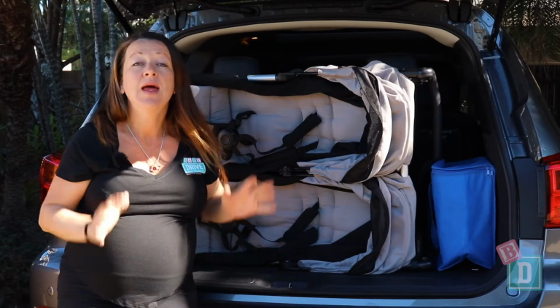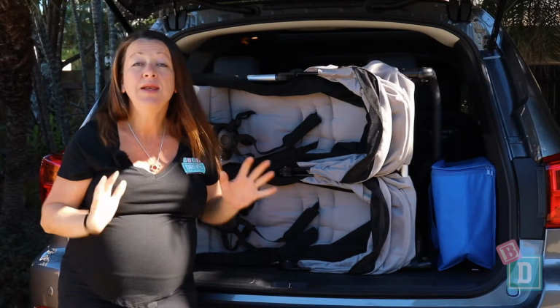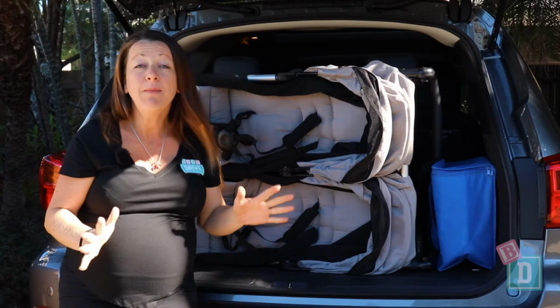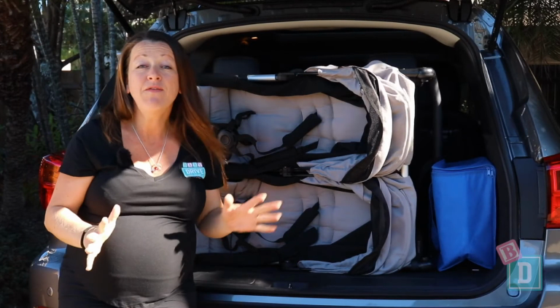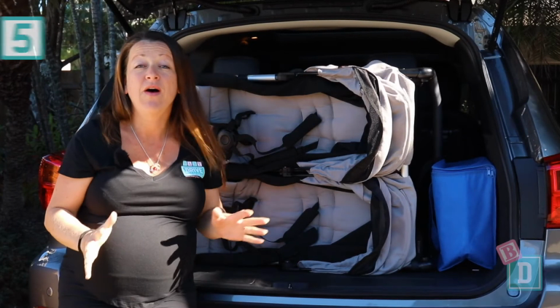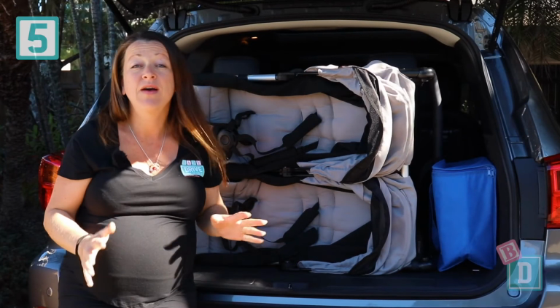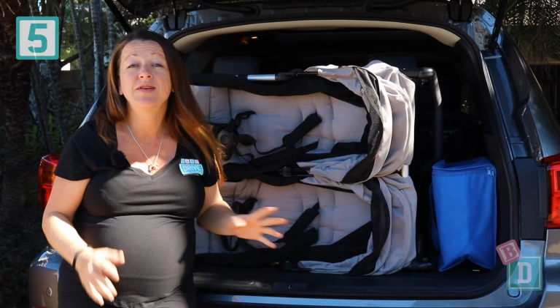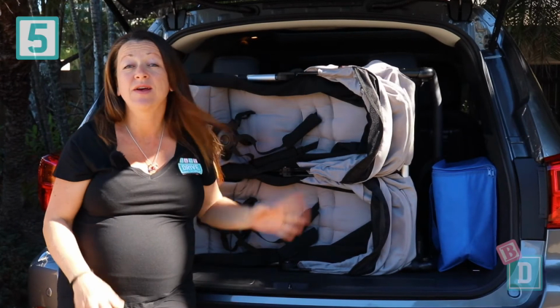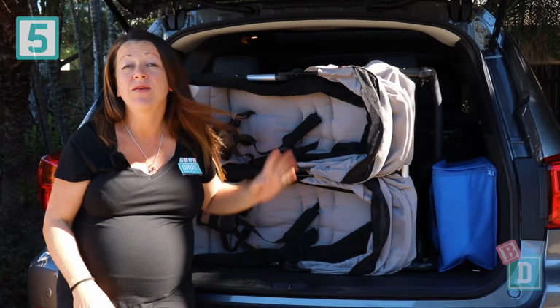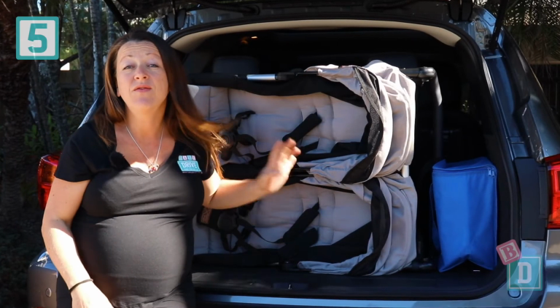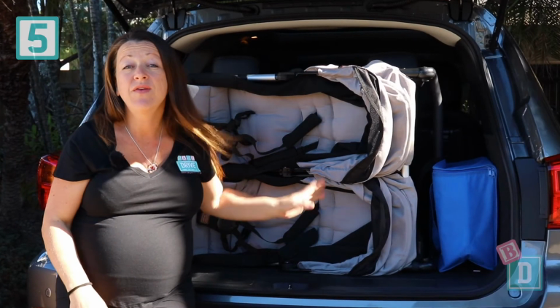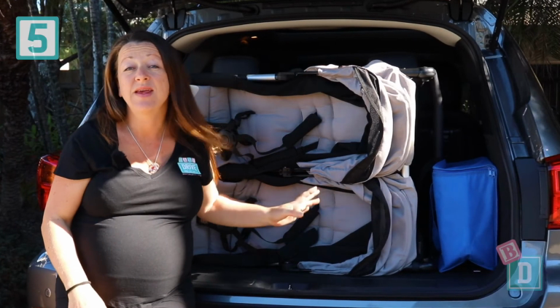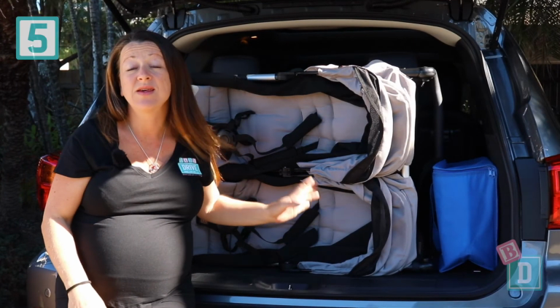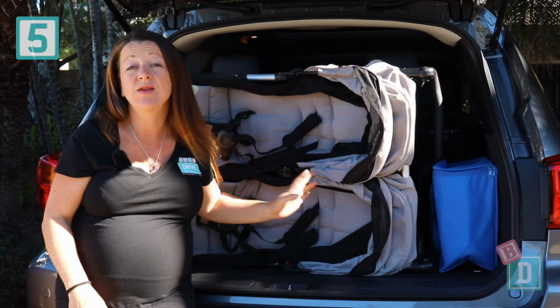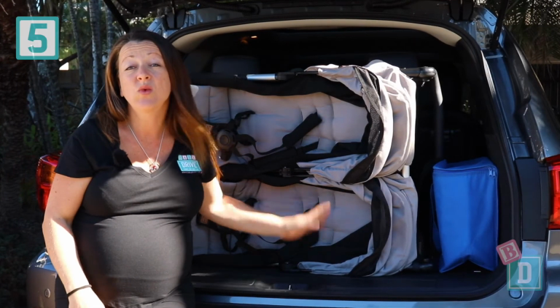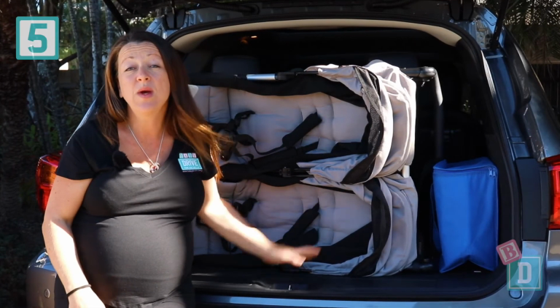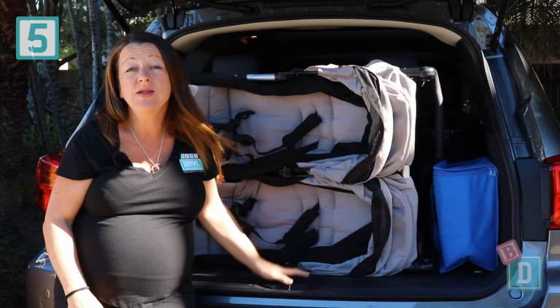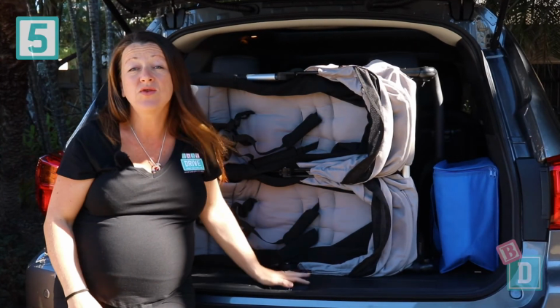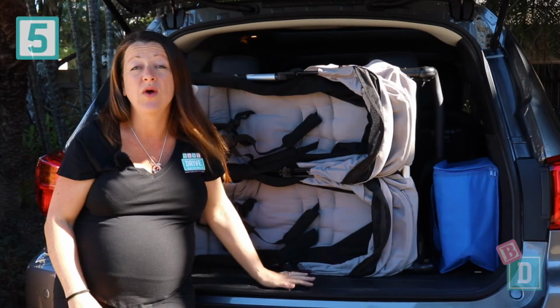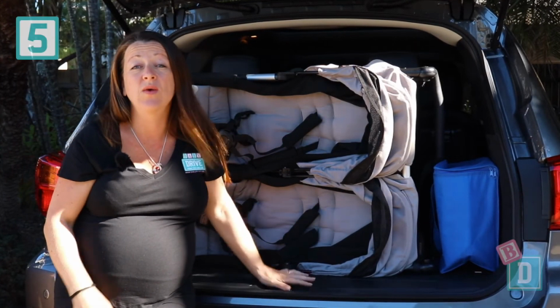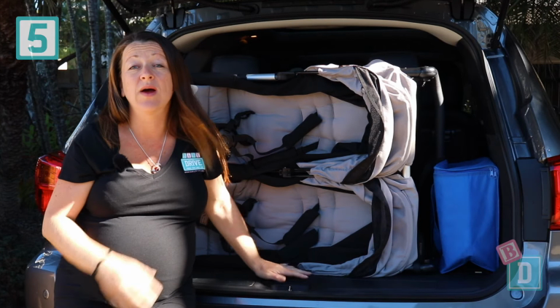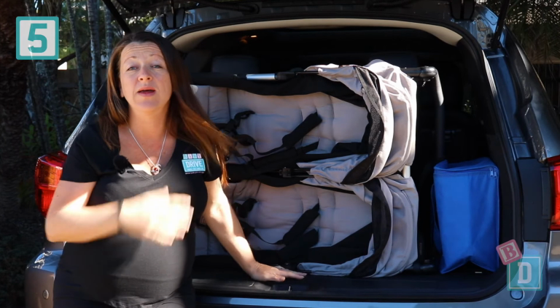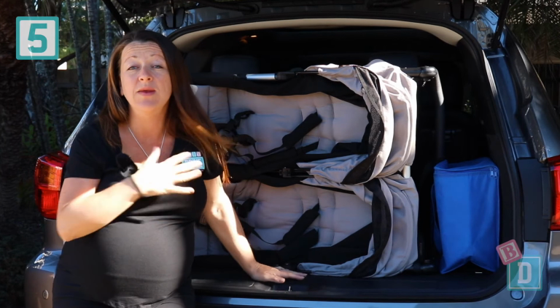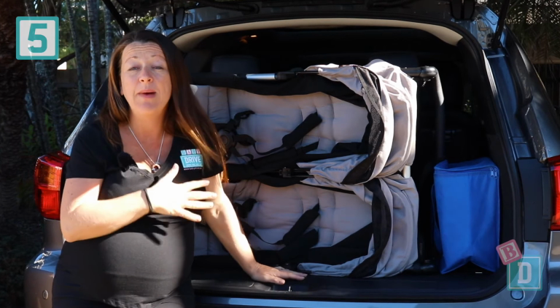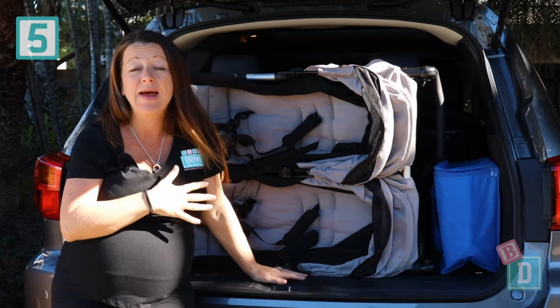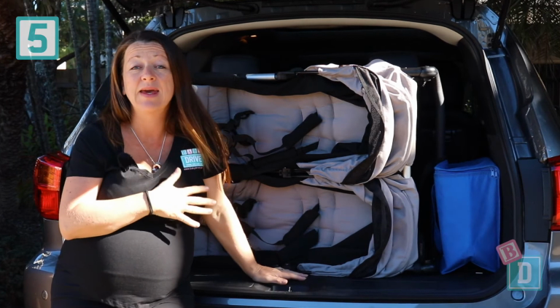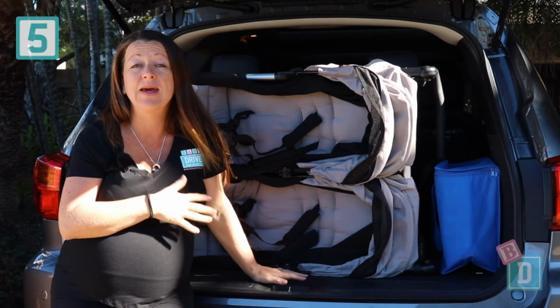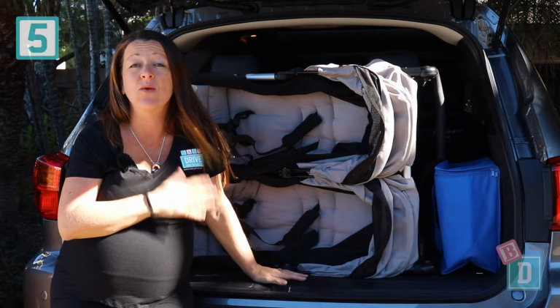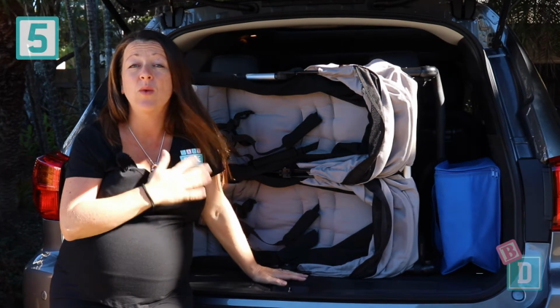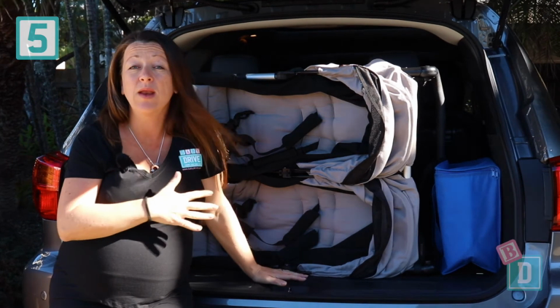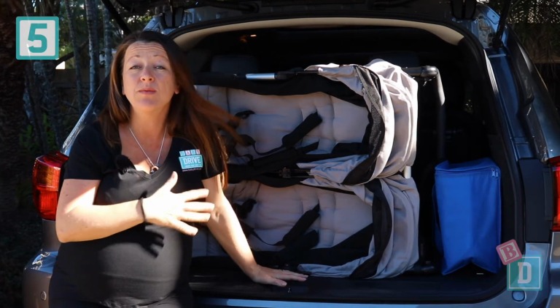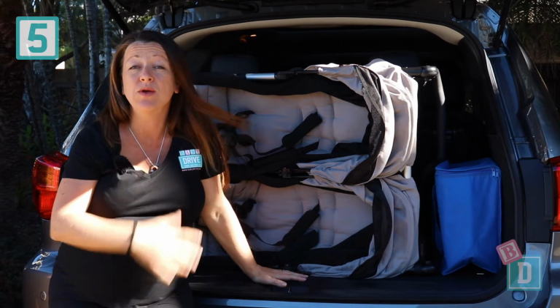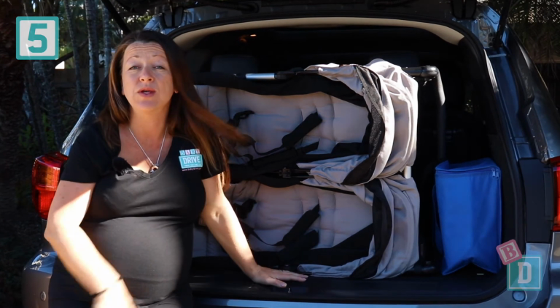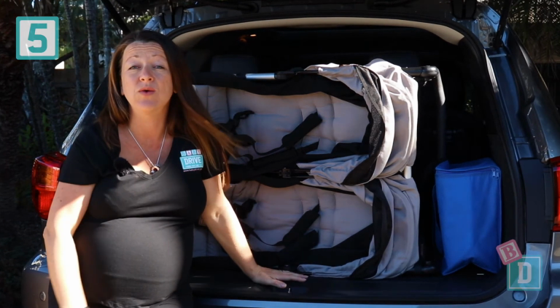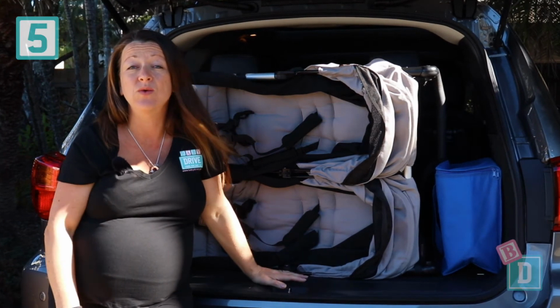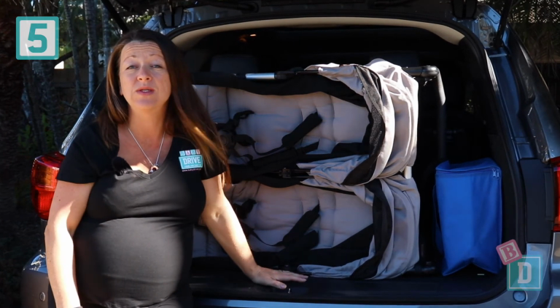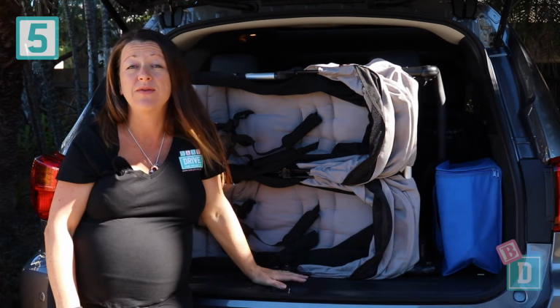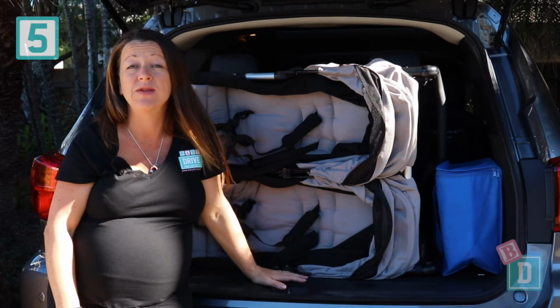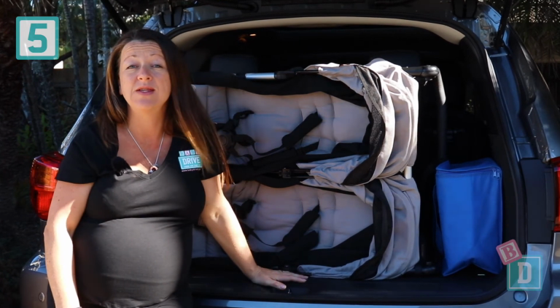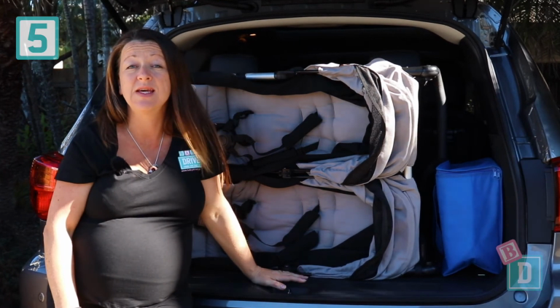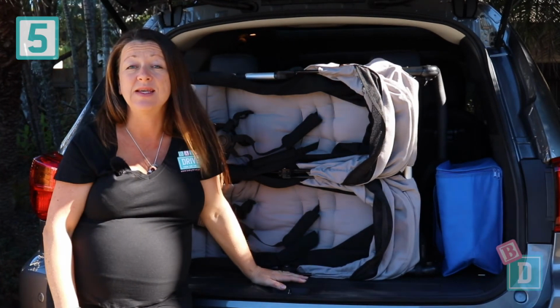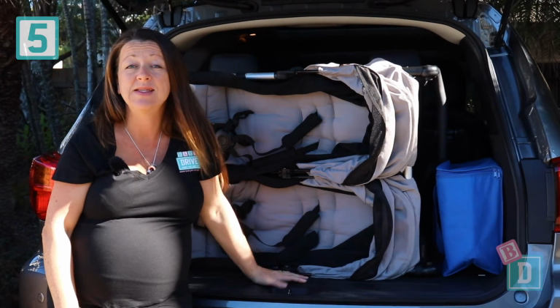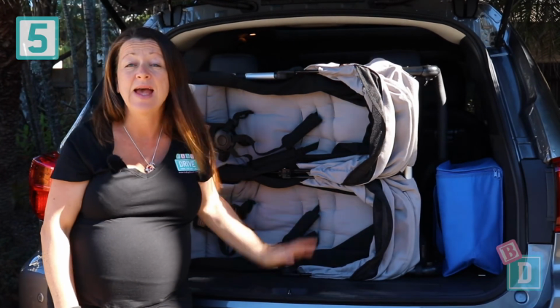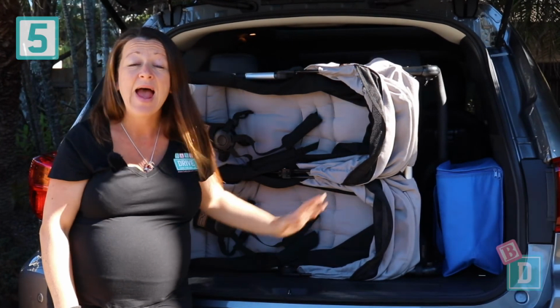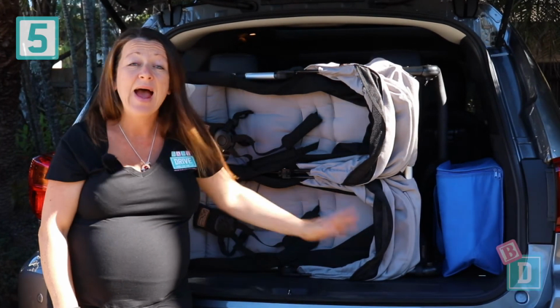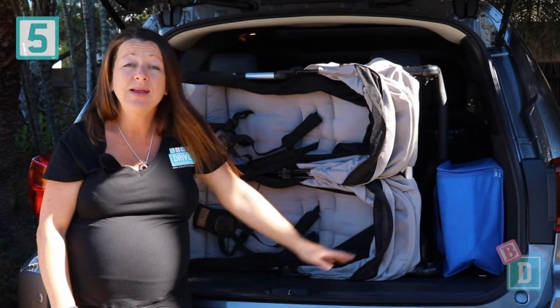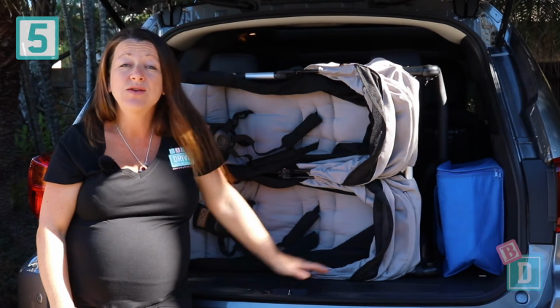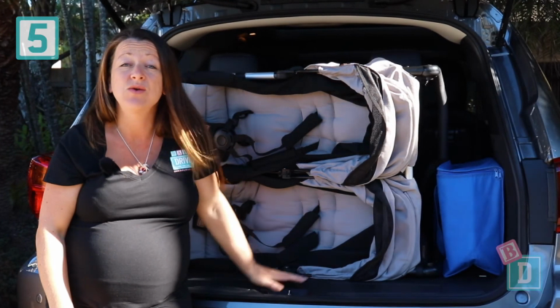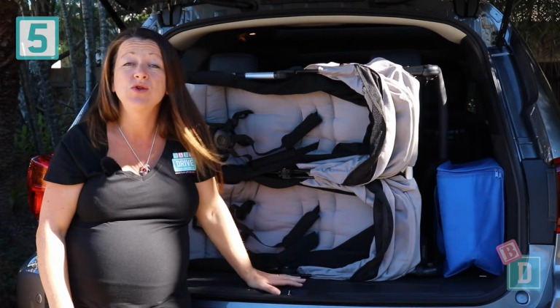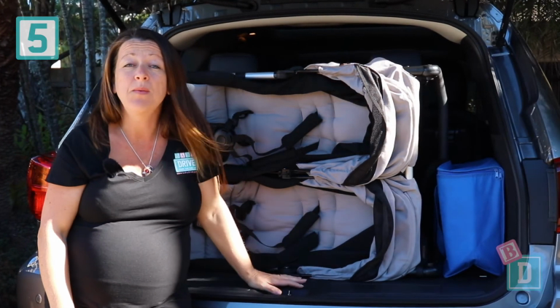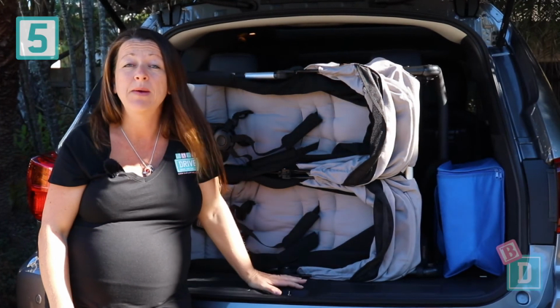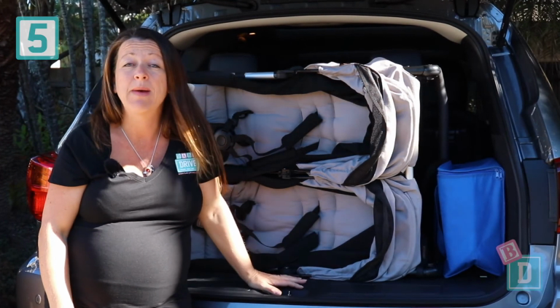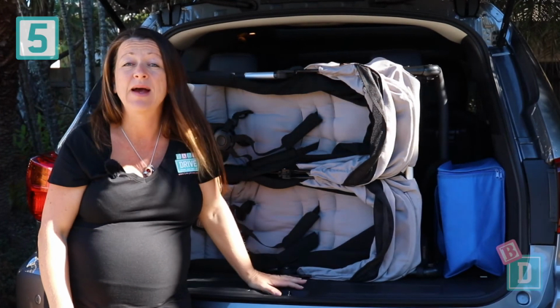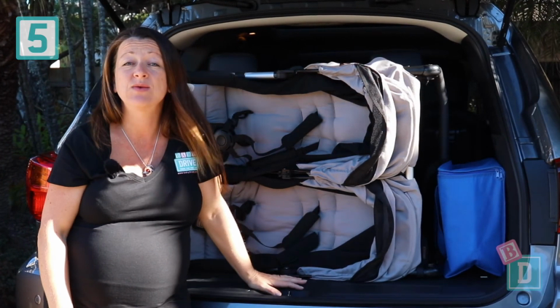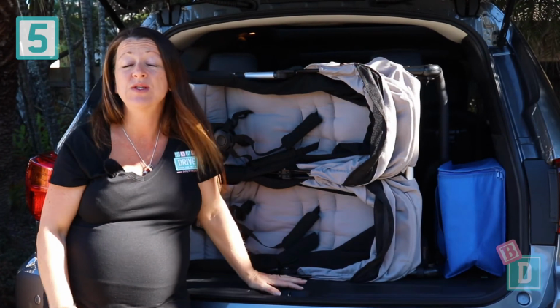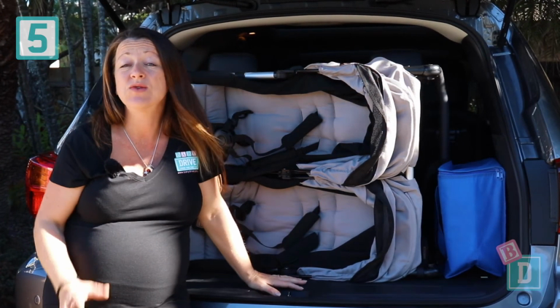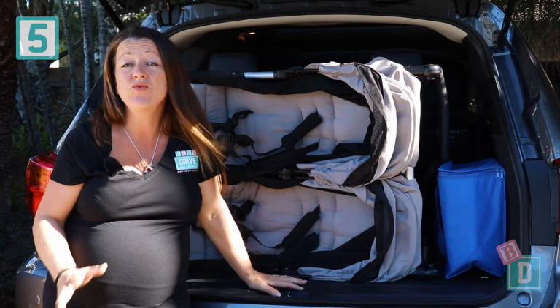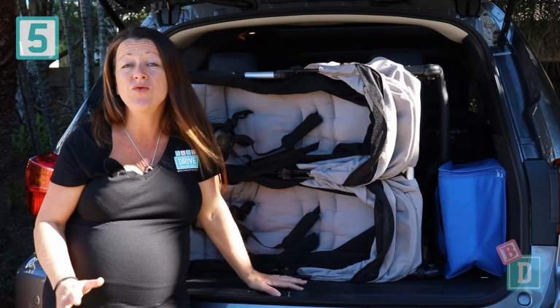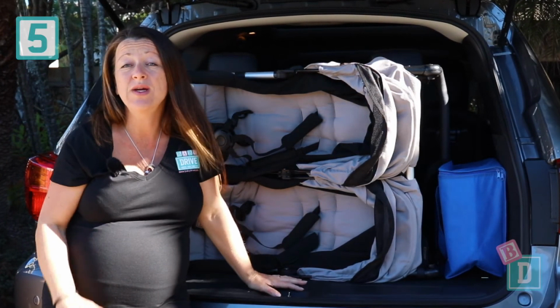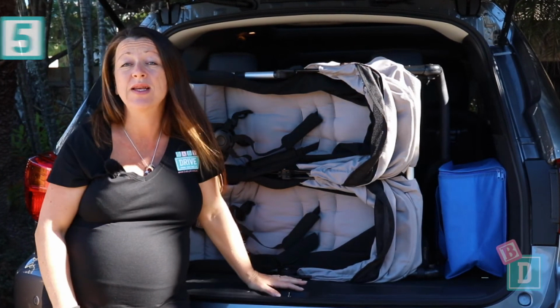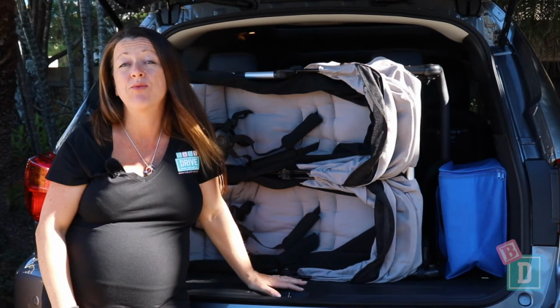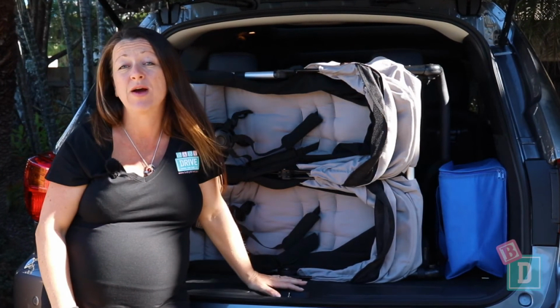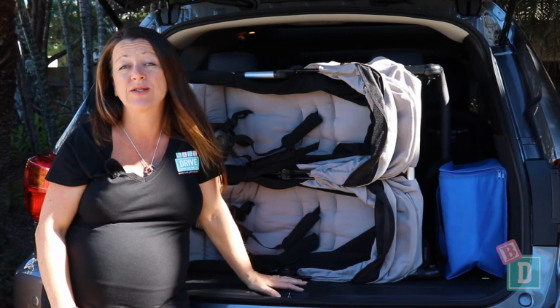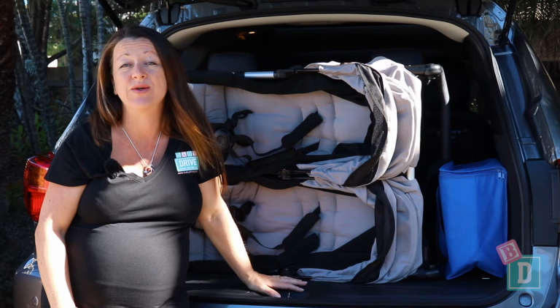Number five is I can fit a twin stroller in the back when I'm using all seven seats, and two shopping bags, which is really practical.